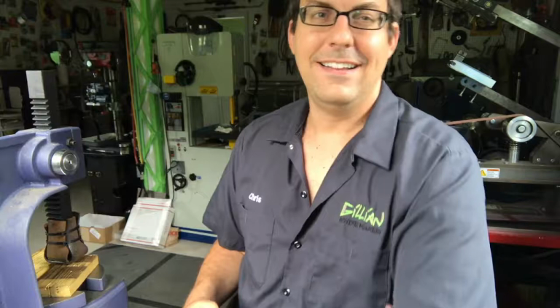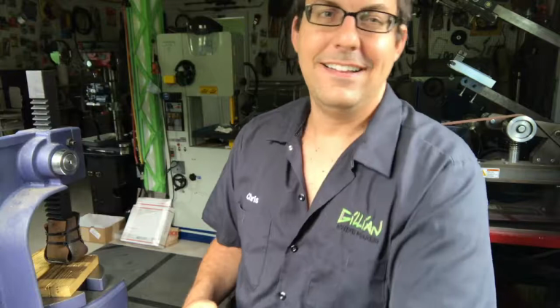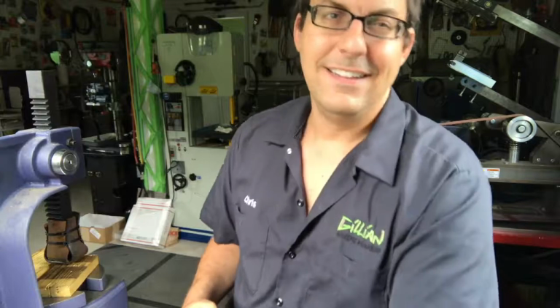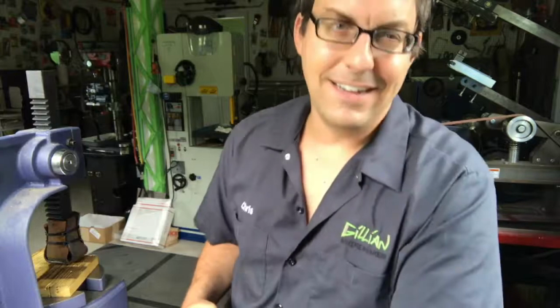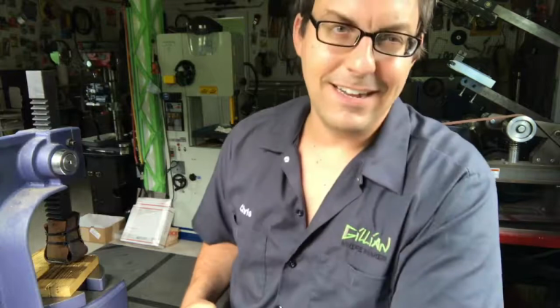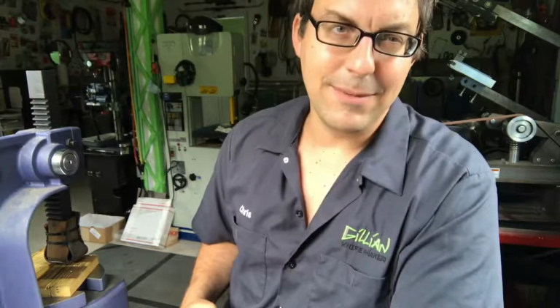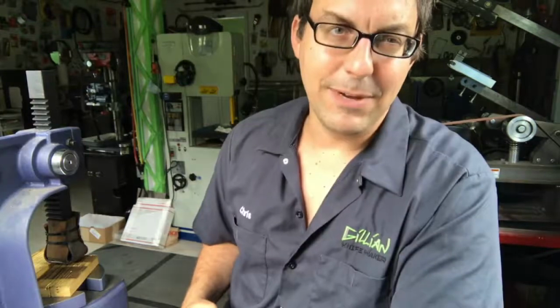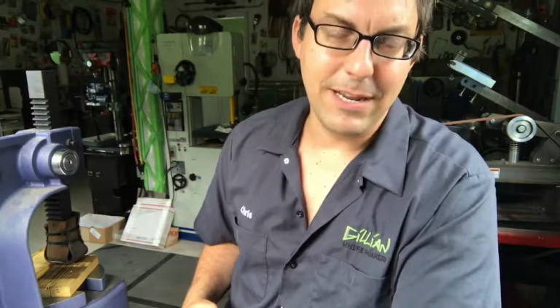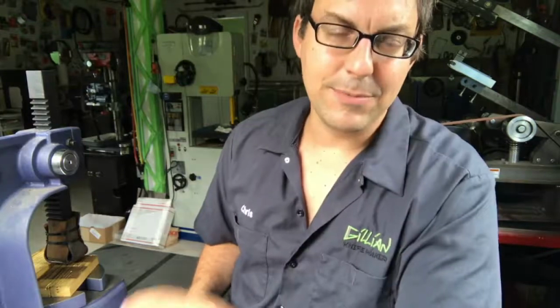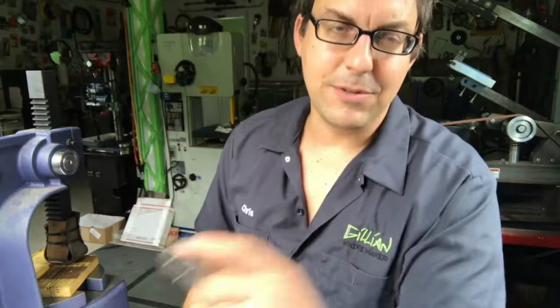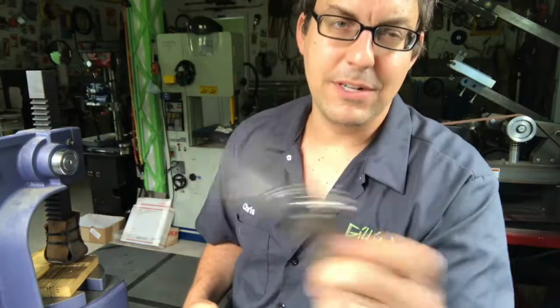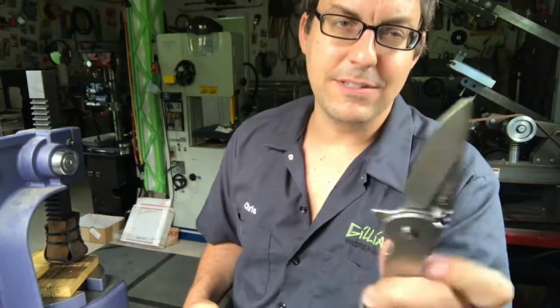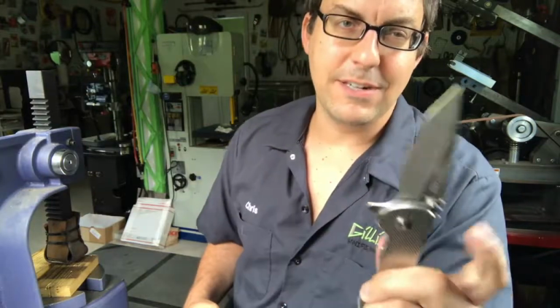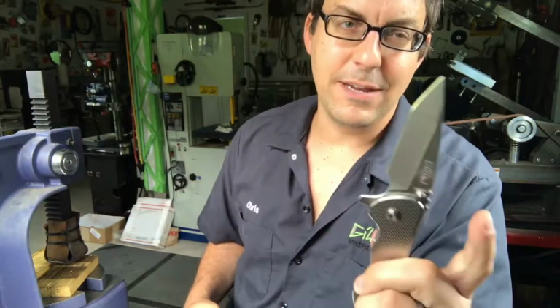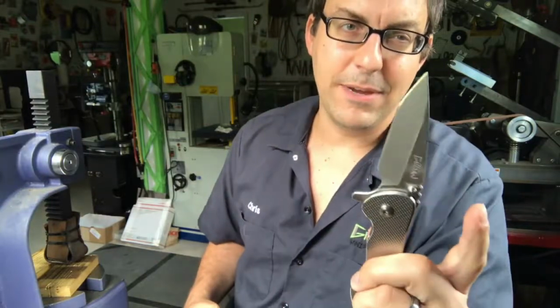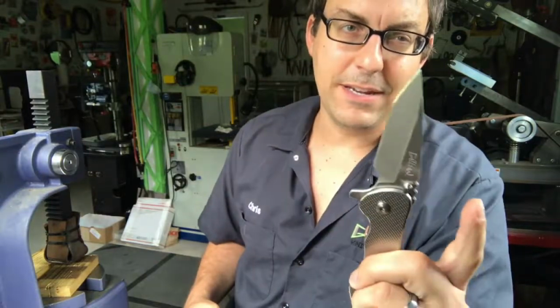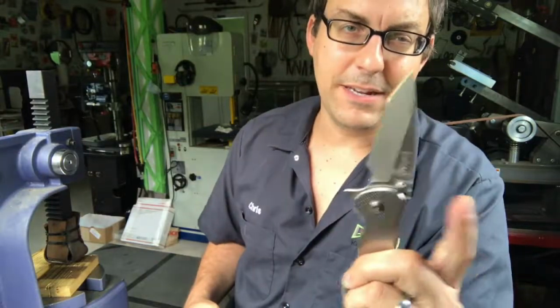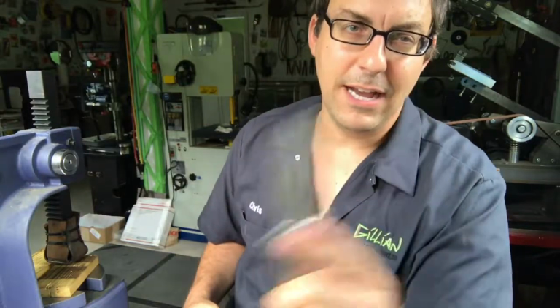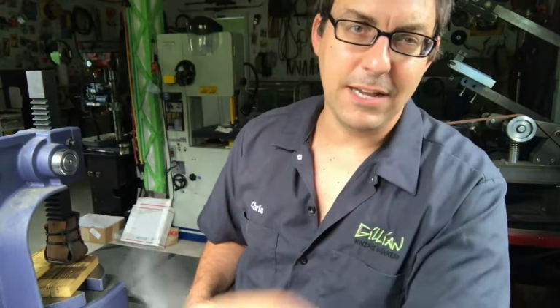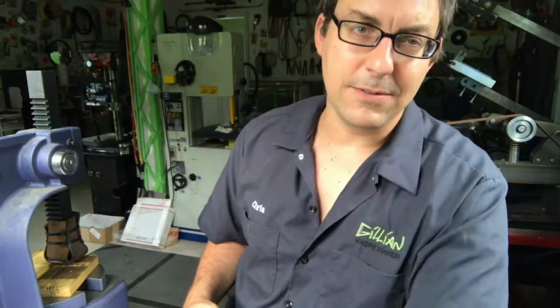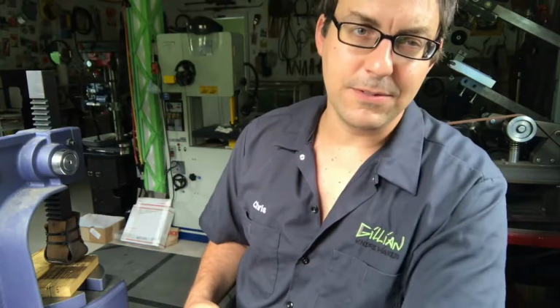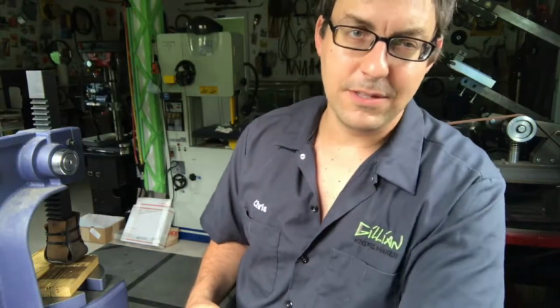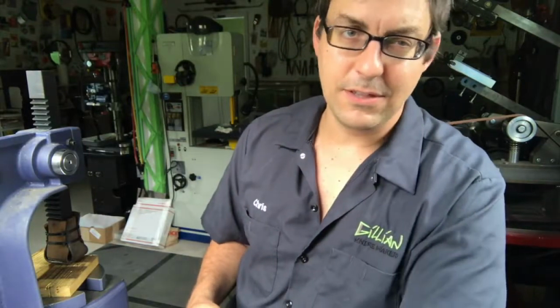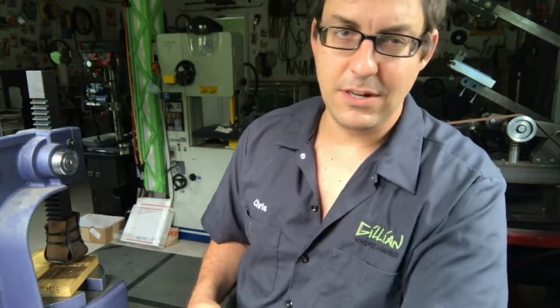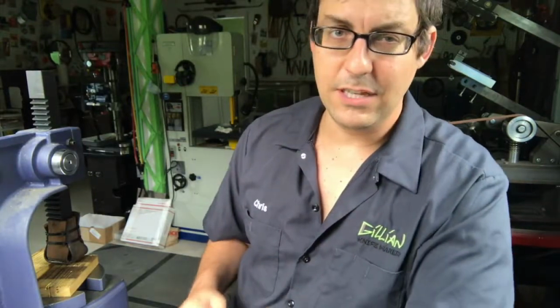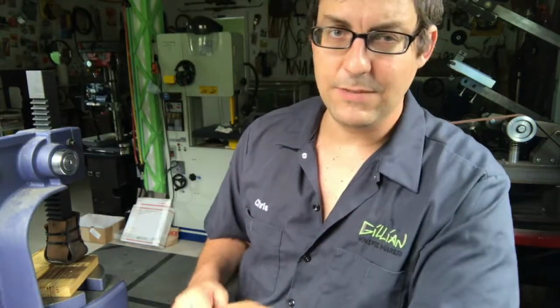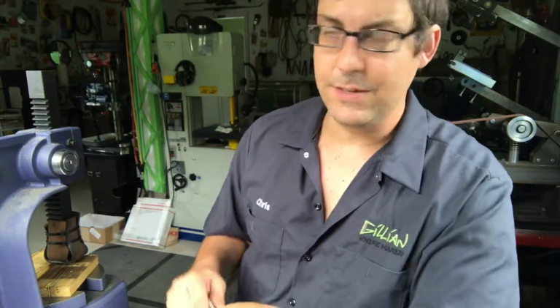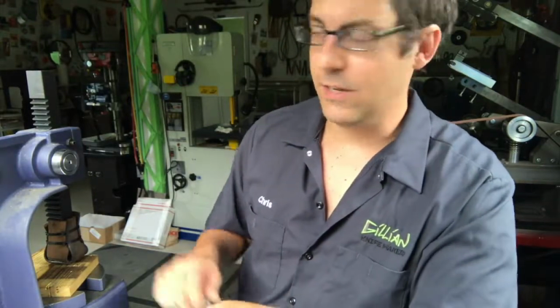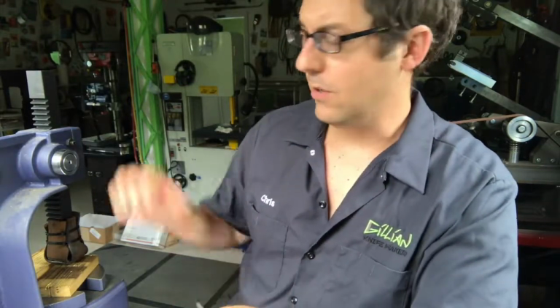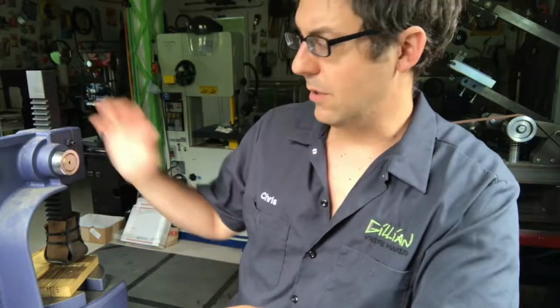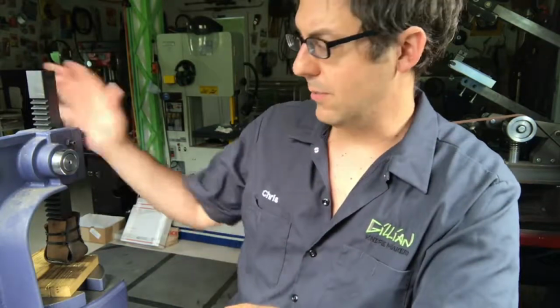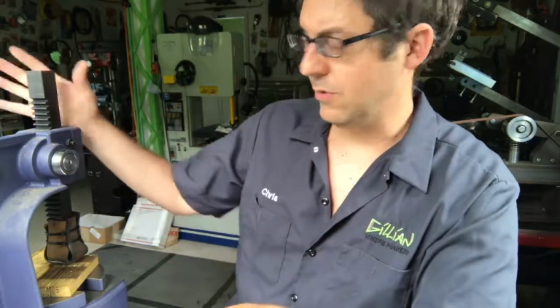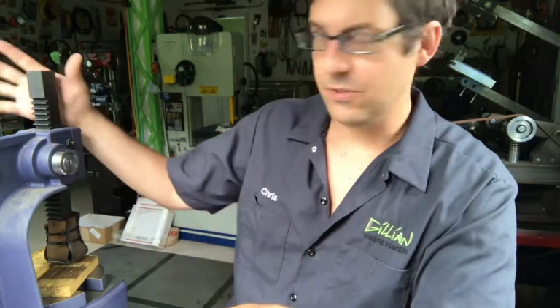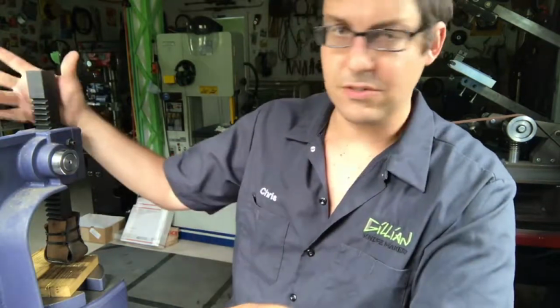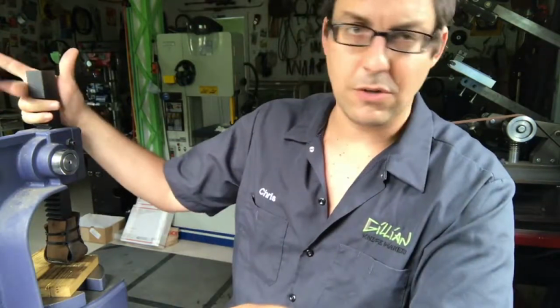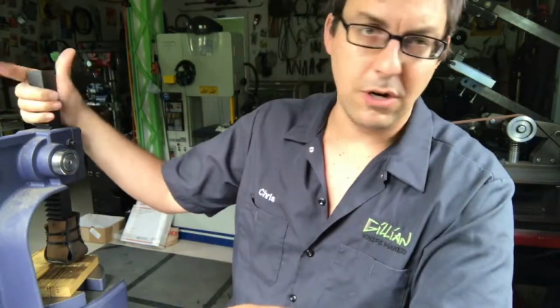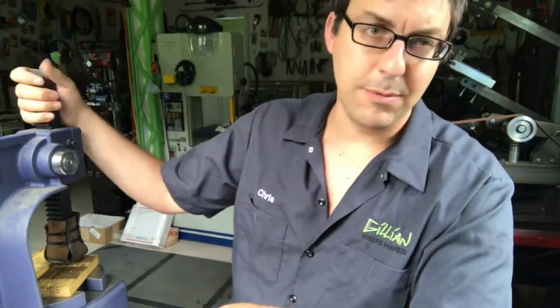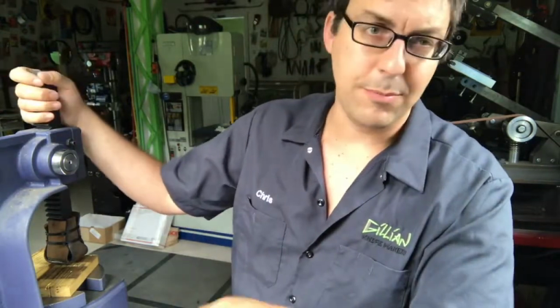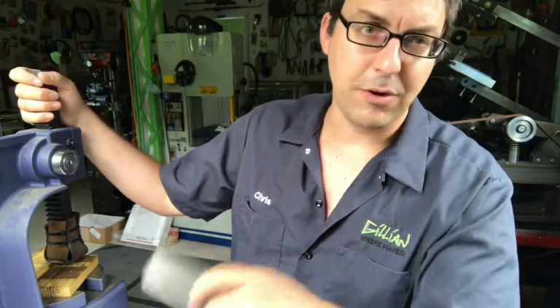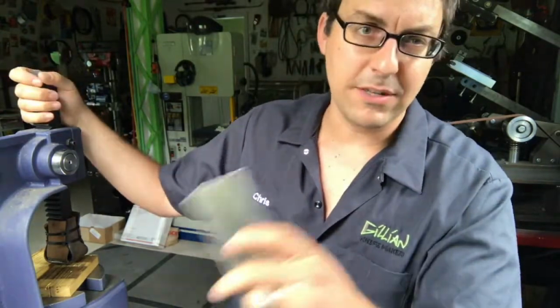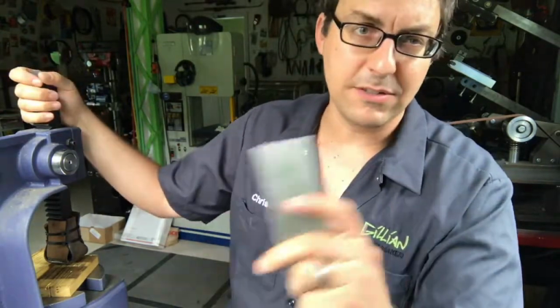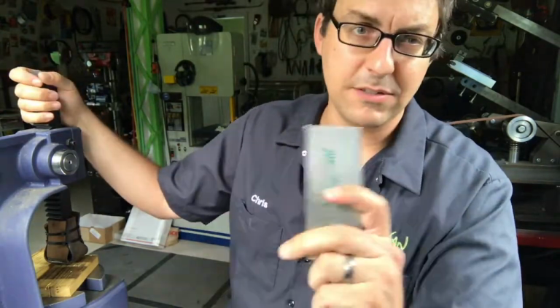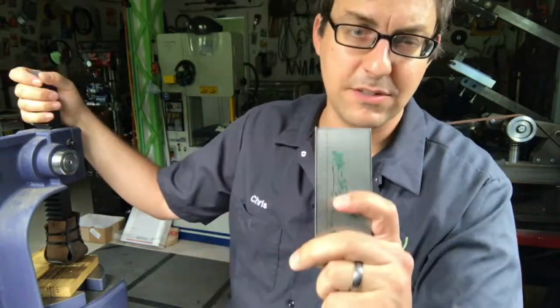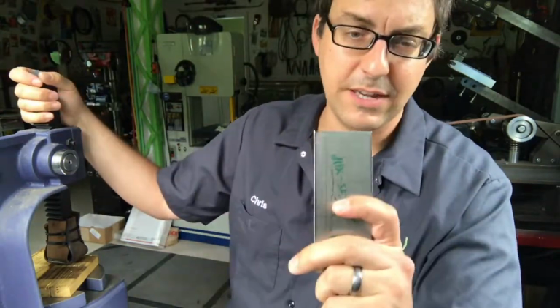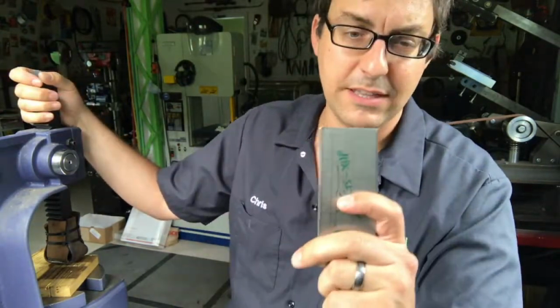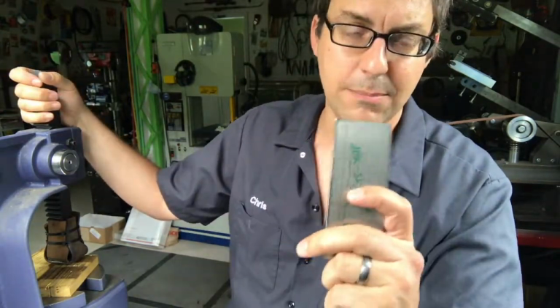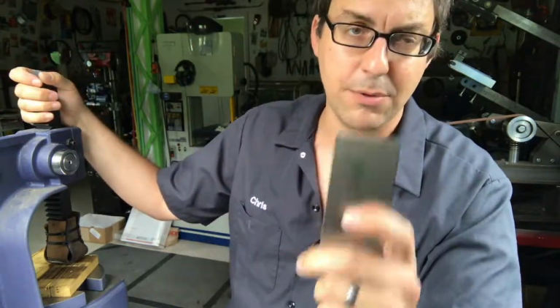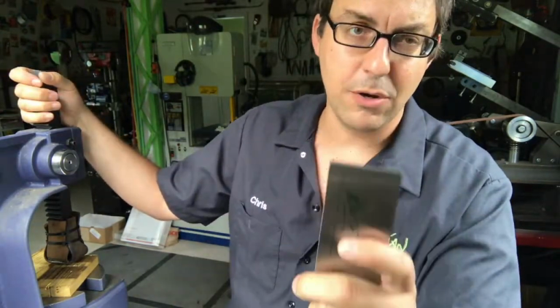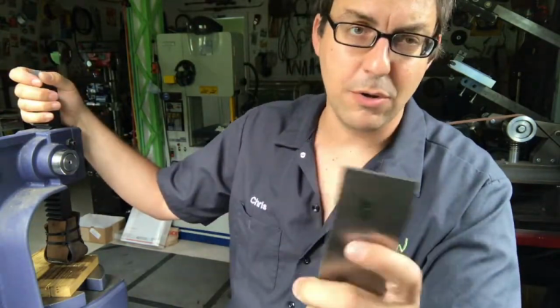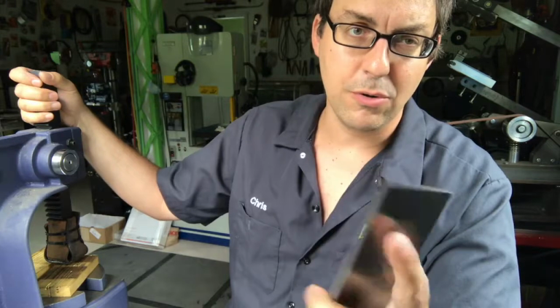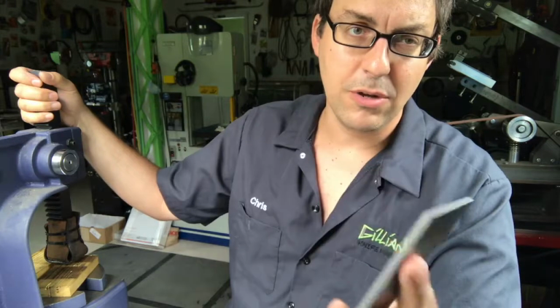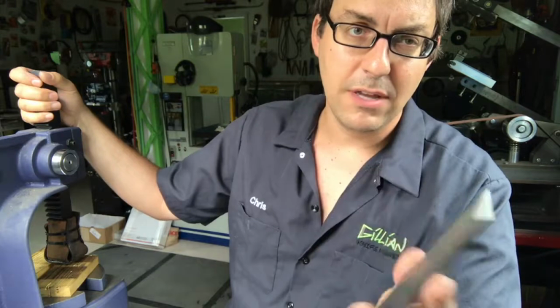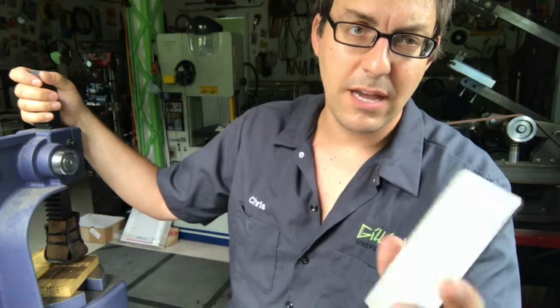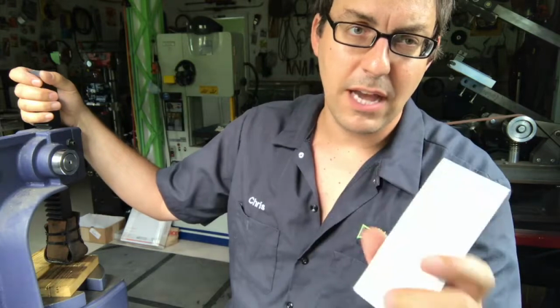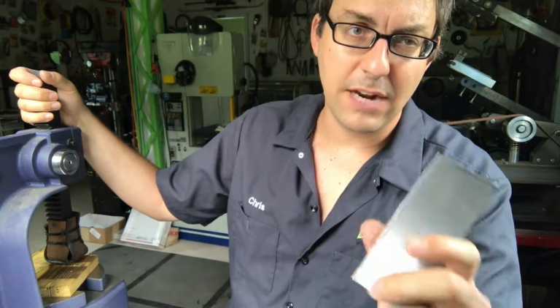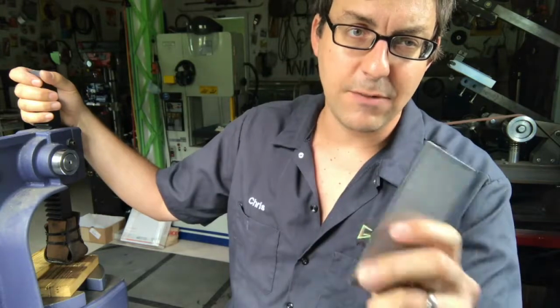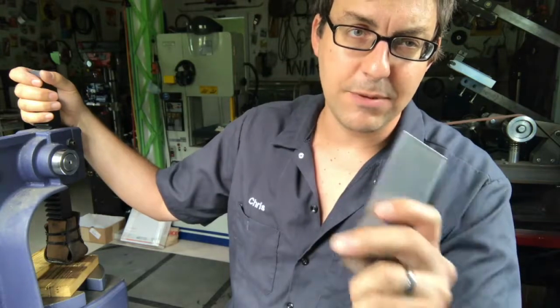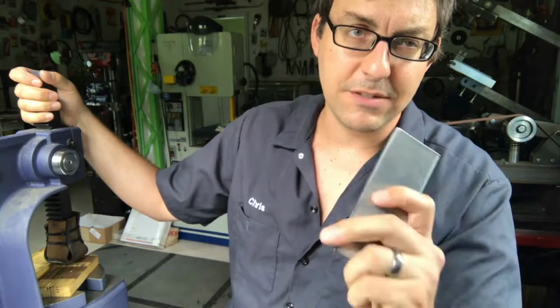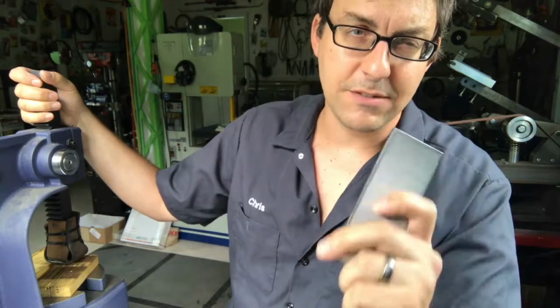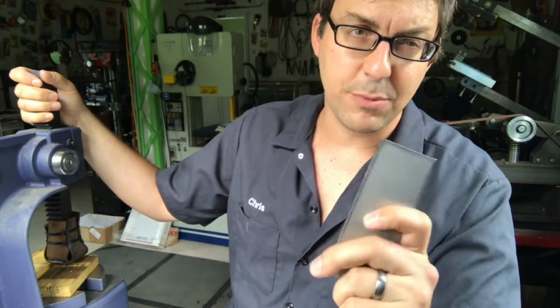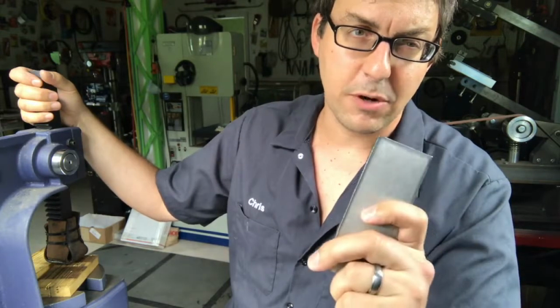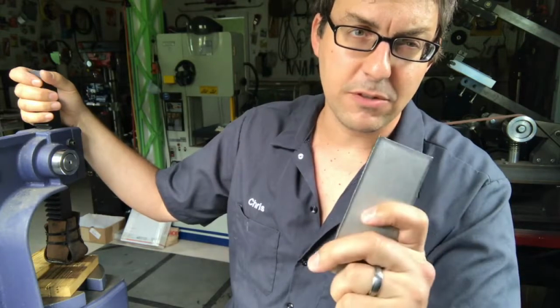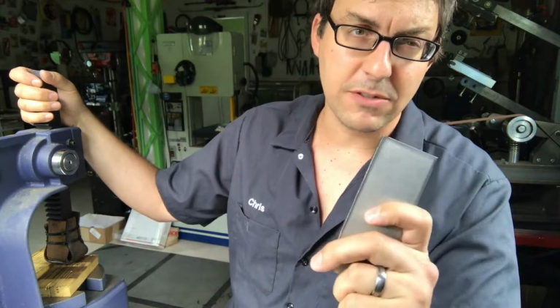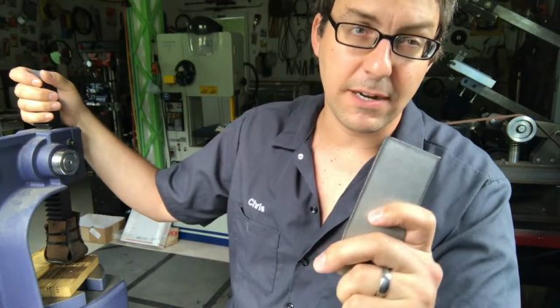Hi, my name's Chris and I make knives. In today's video I'm gonna use this arbor press to take the bow out of a piece of bar stock.